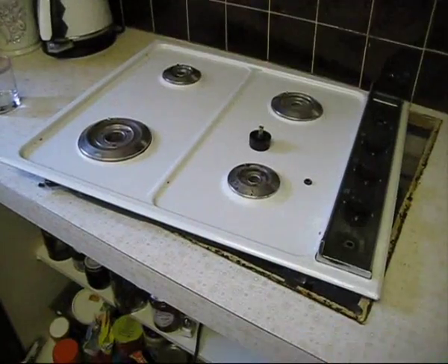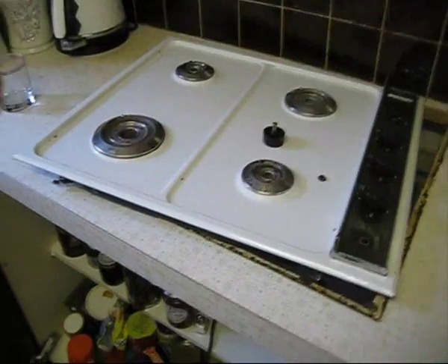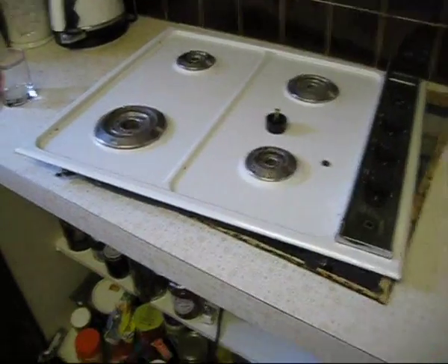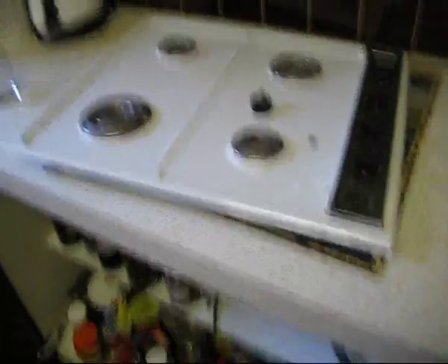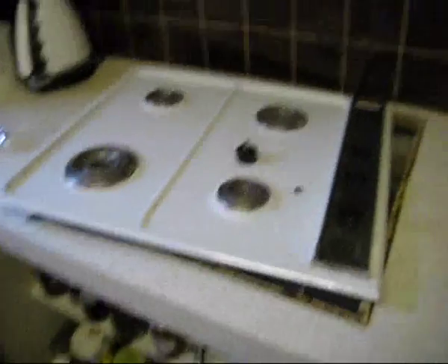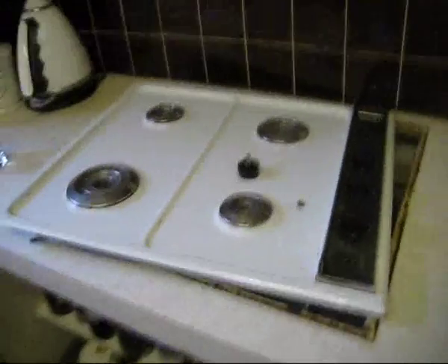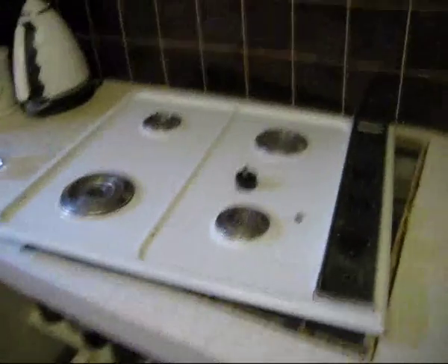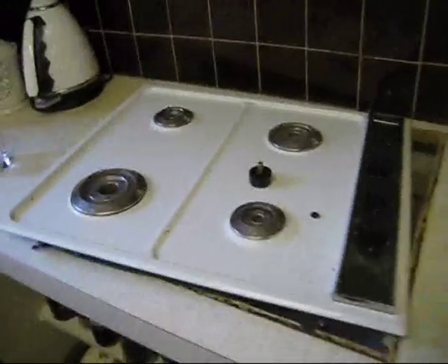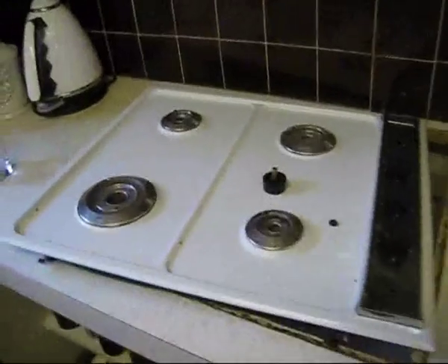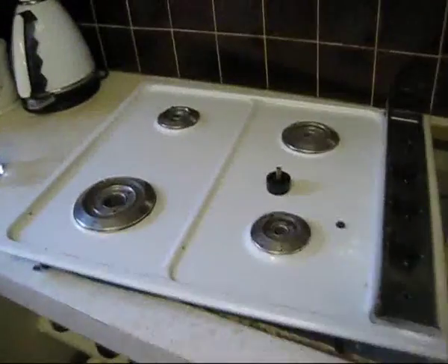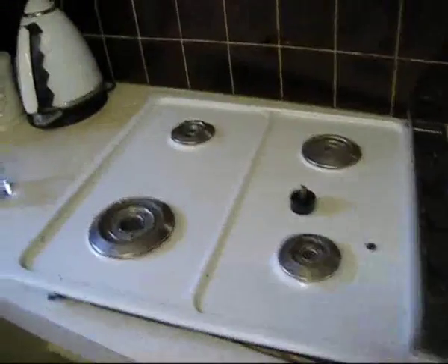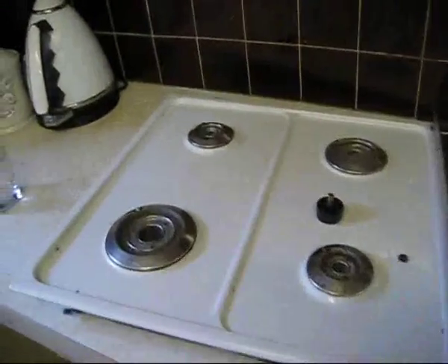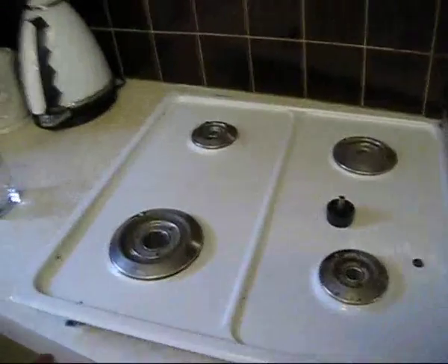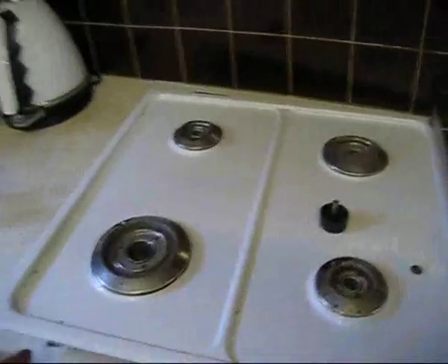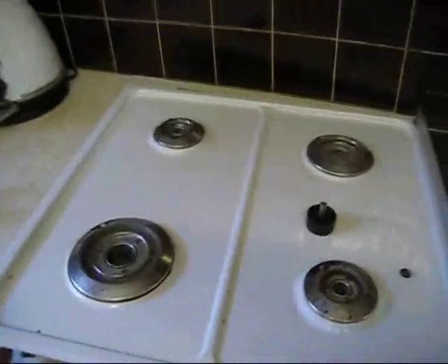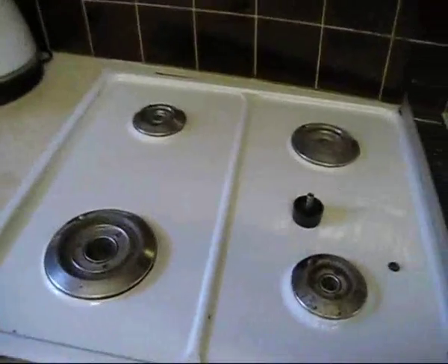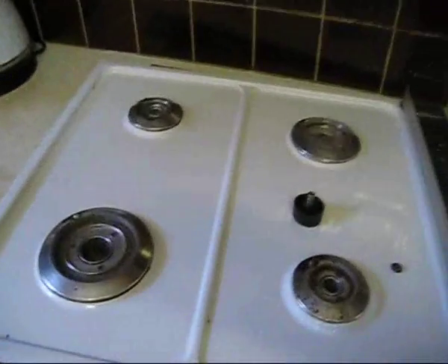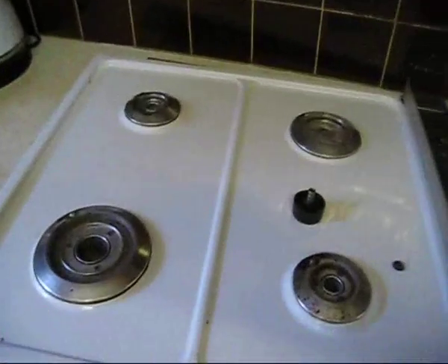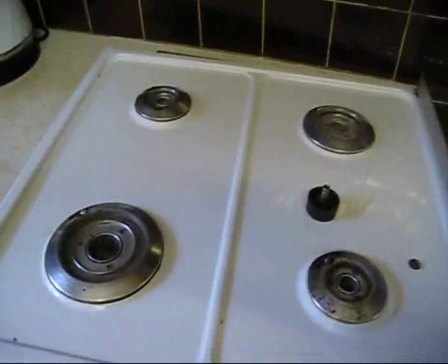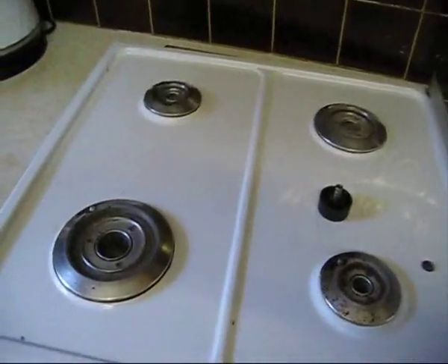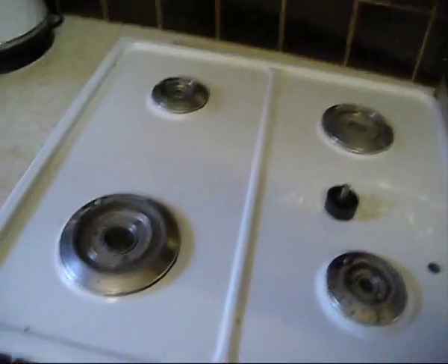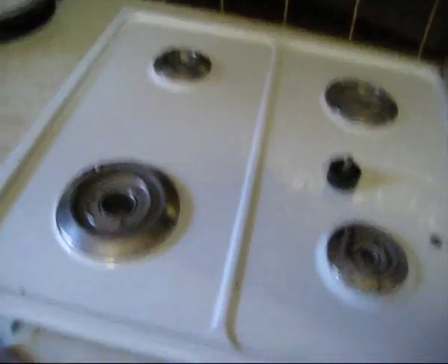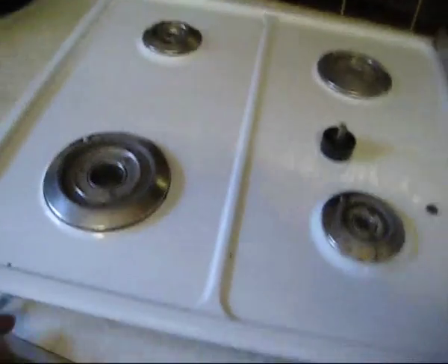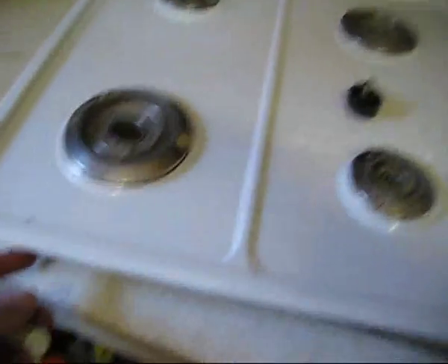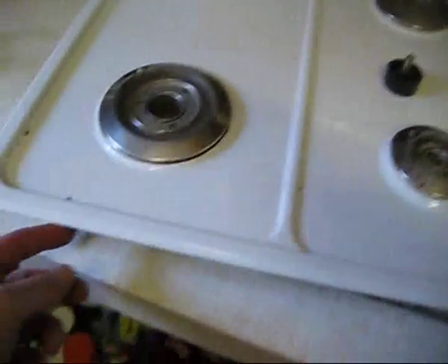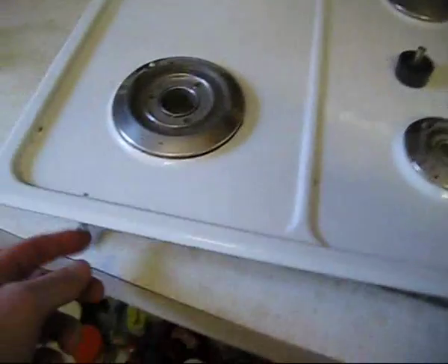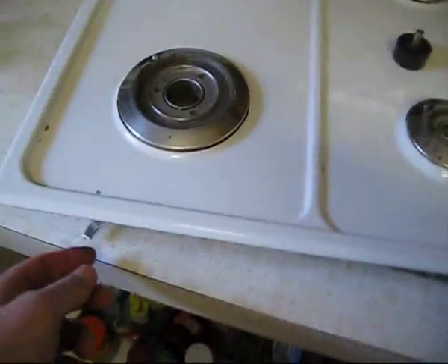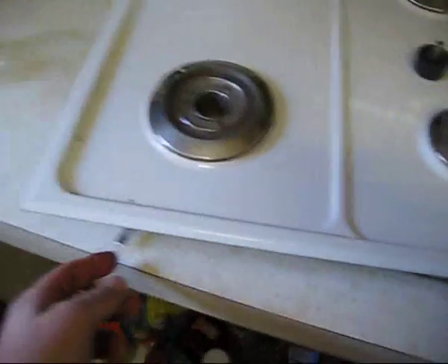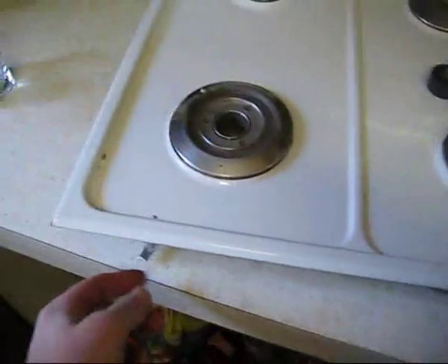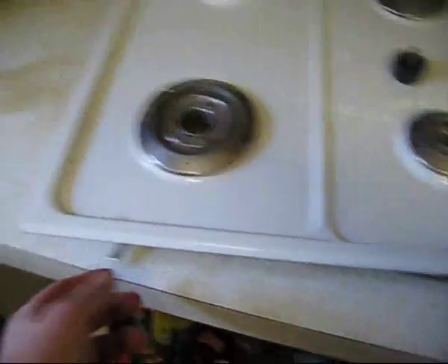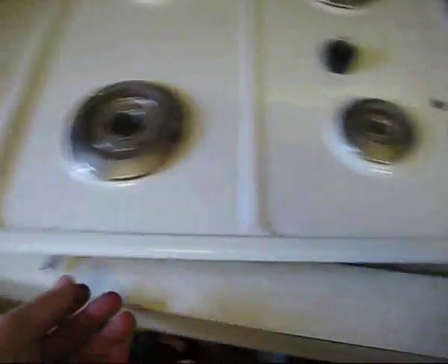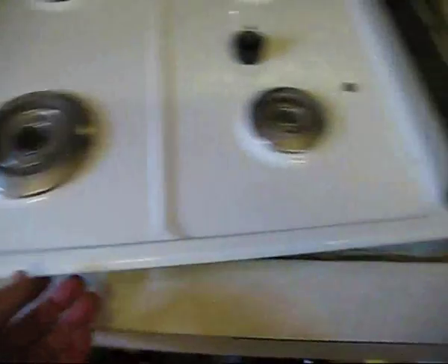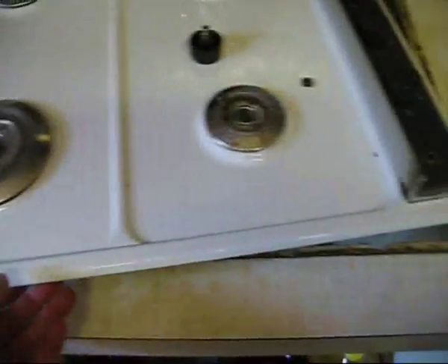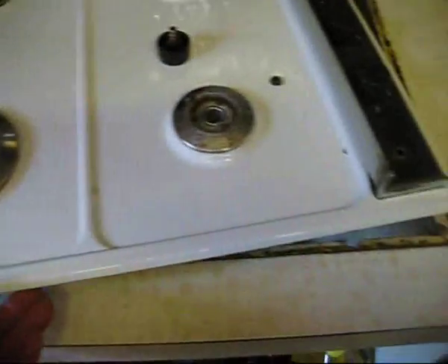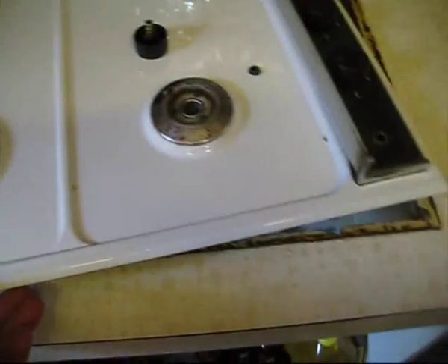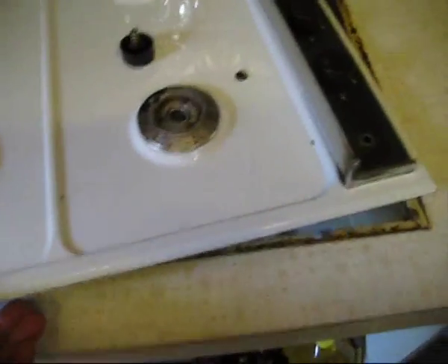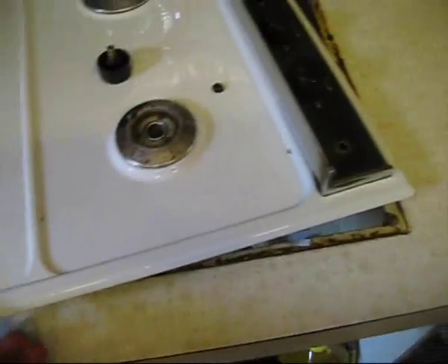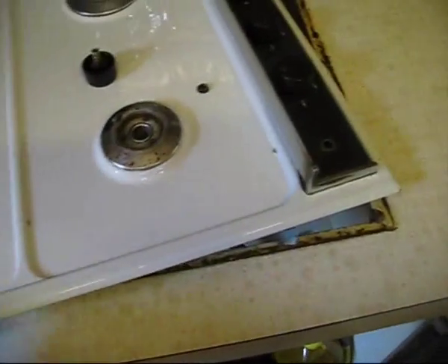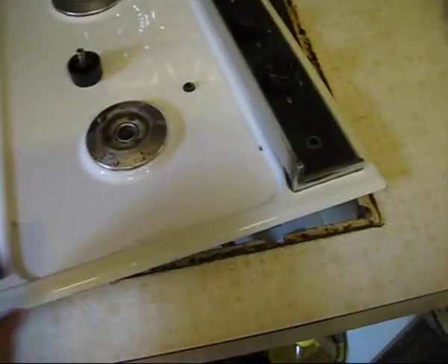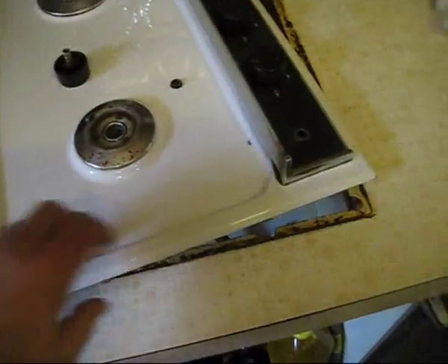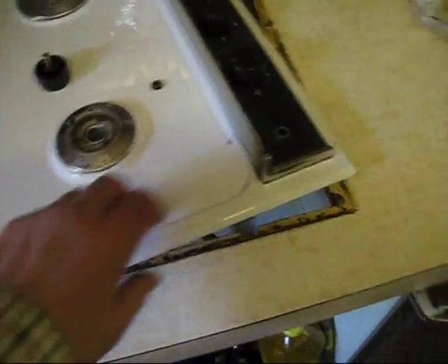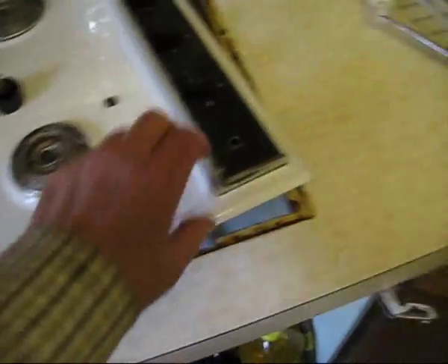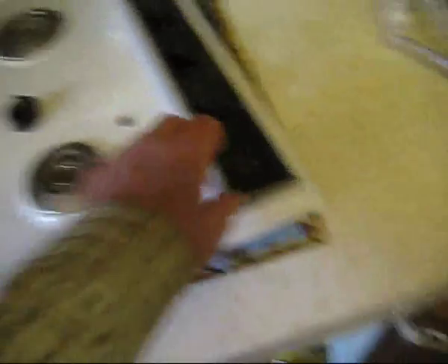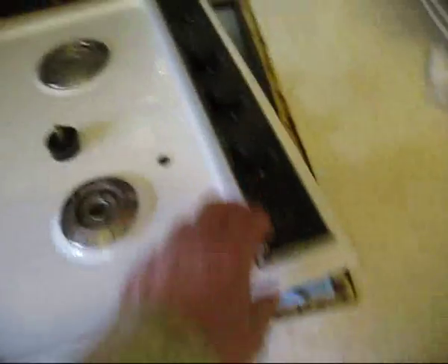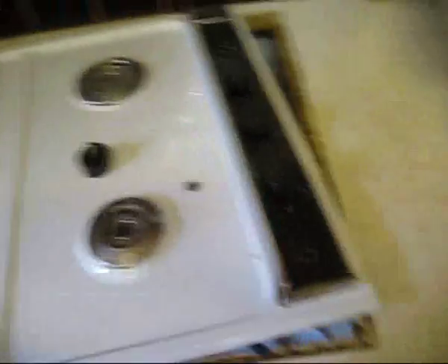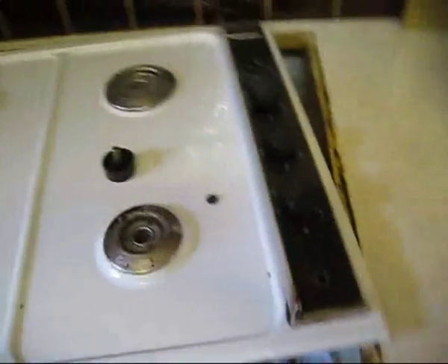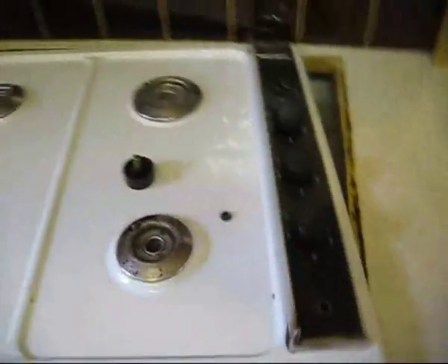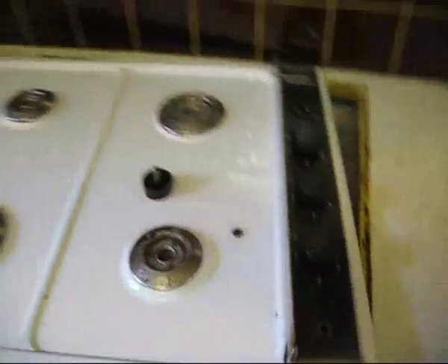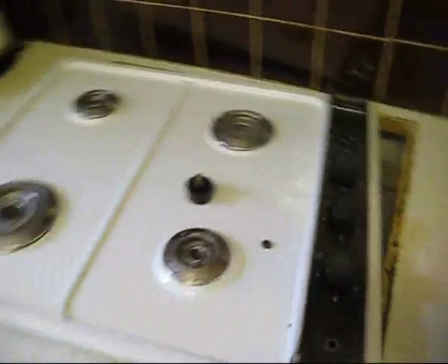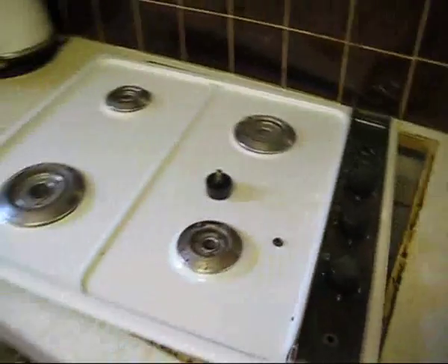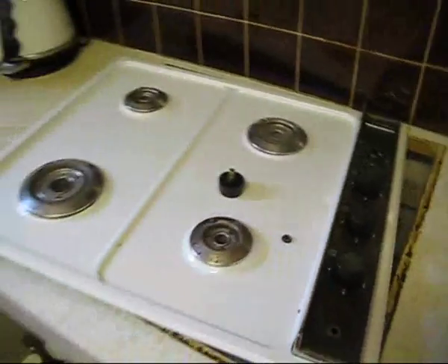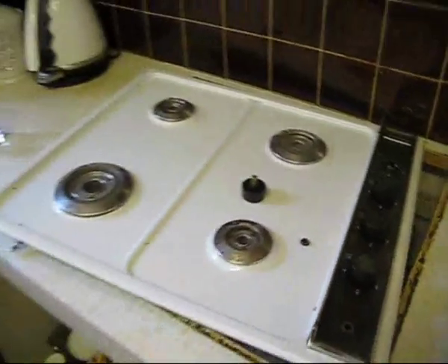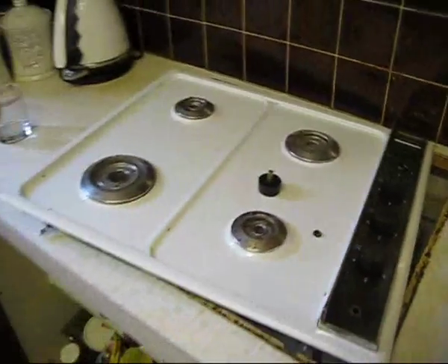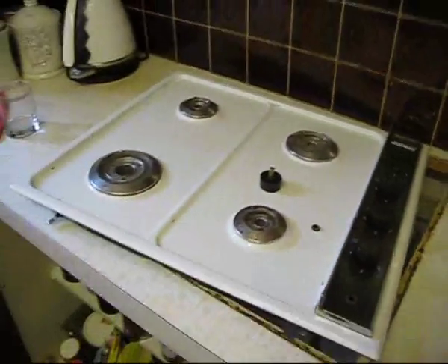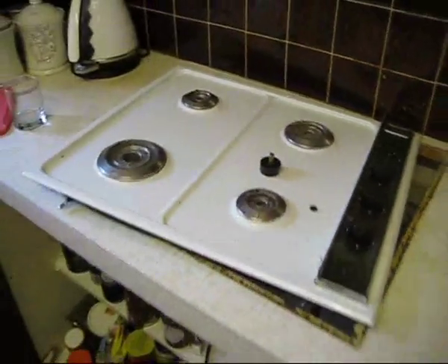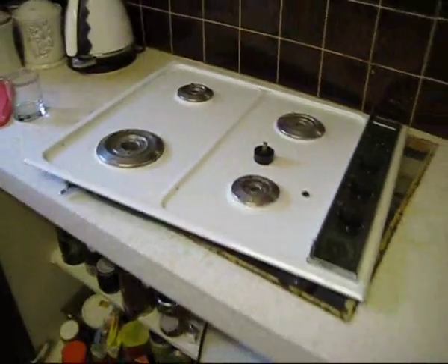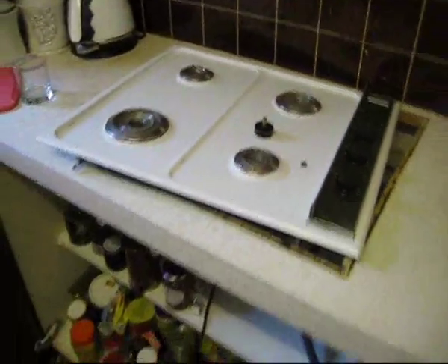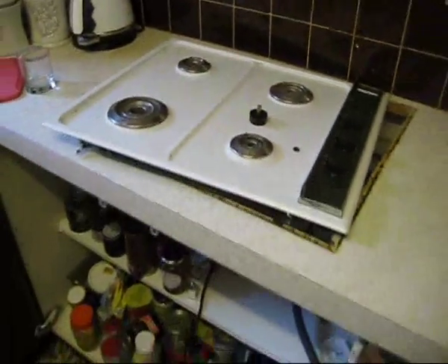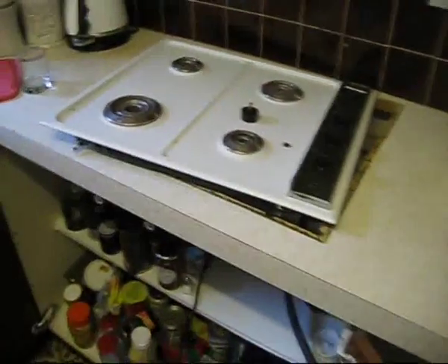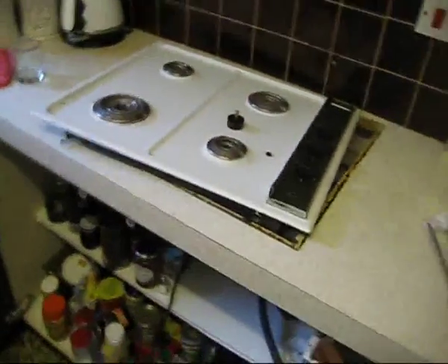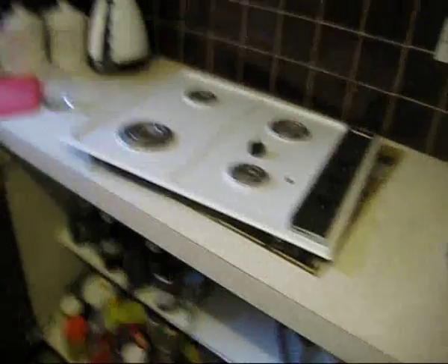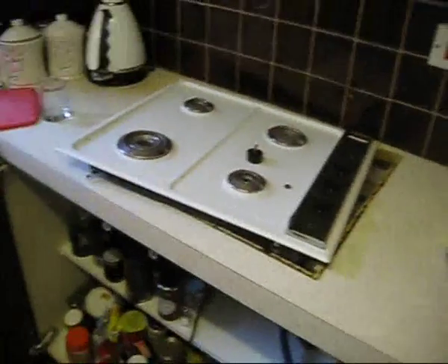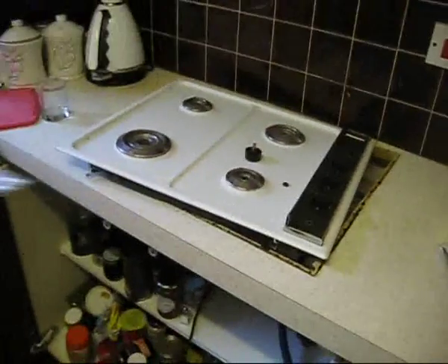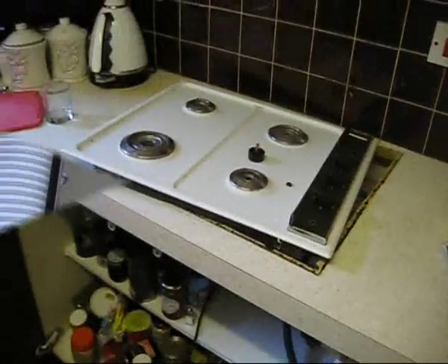So it's just now doing the physical bit of taking the hob out. And here we are — just release the brackets under here, and now, as you can see, it's now free to be lifted out.